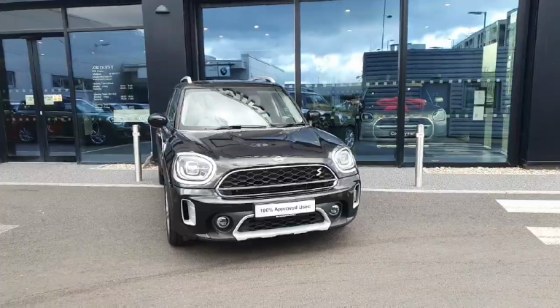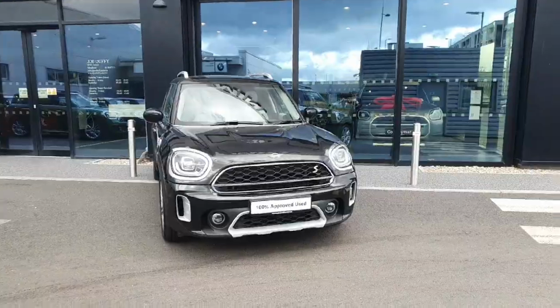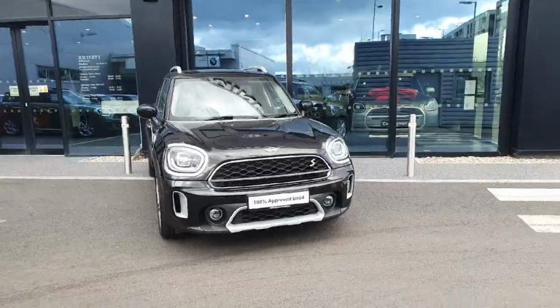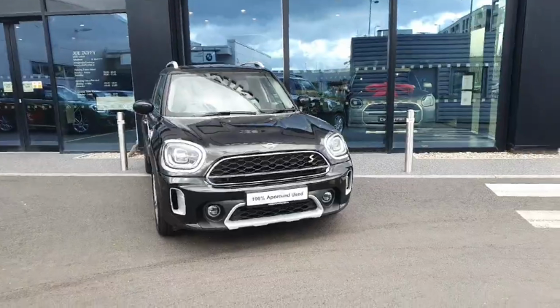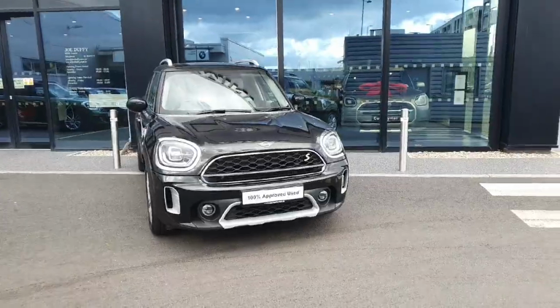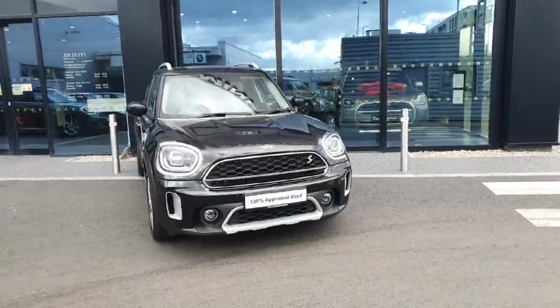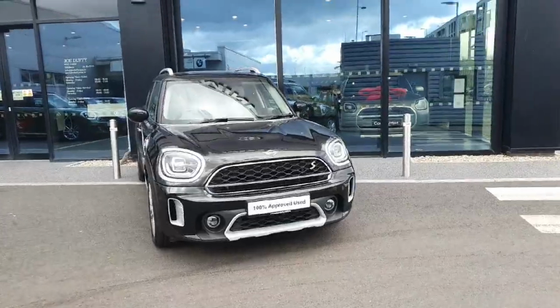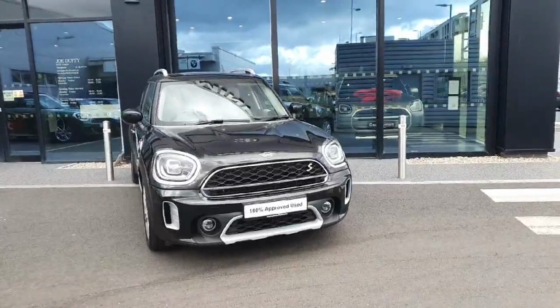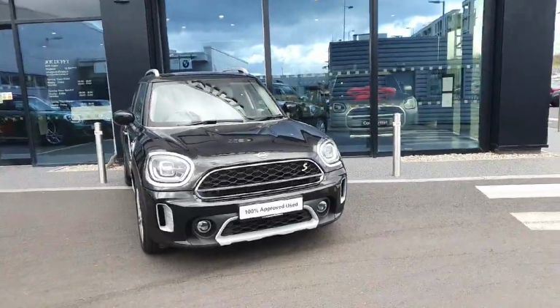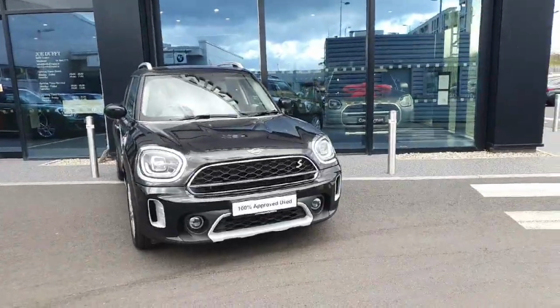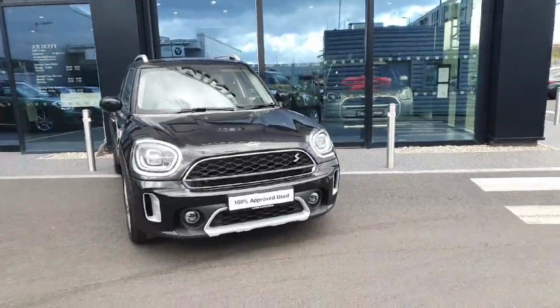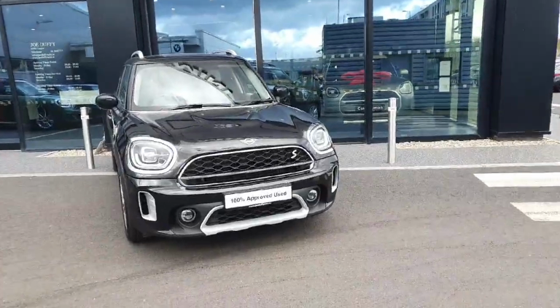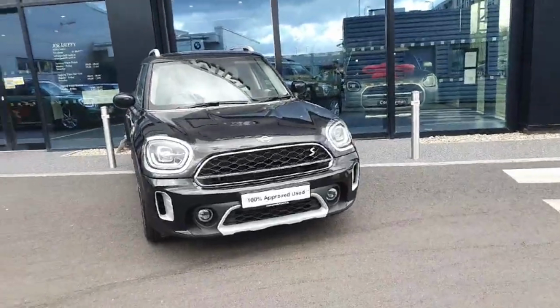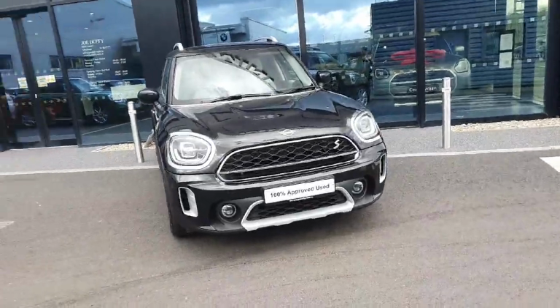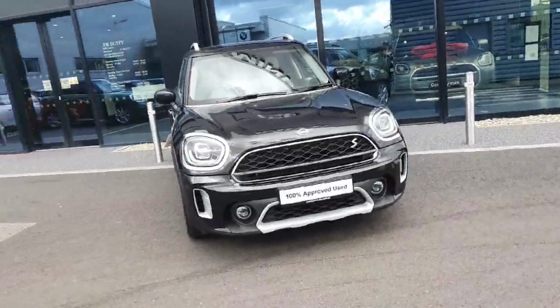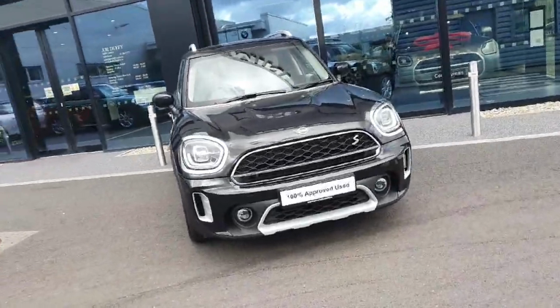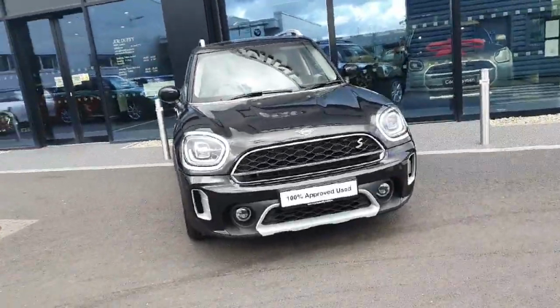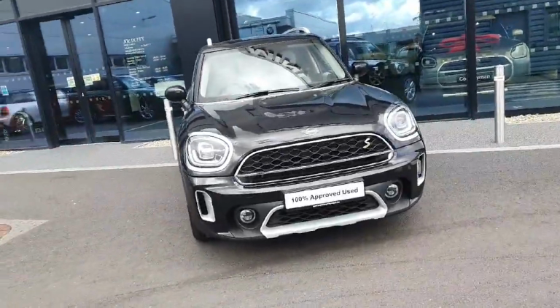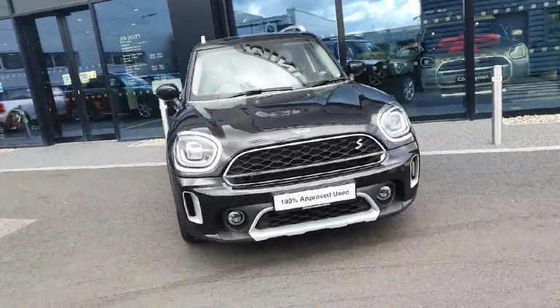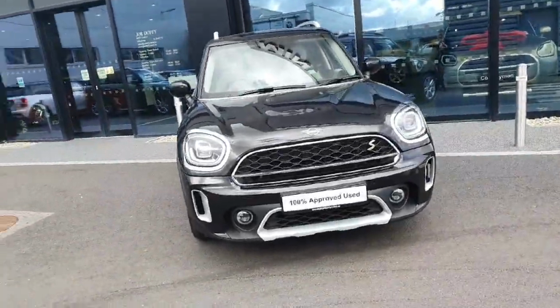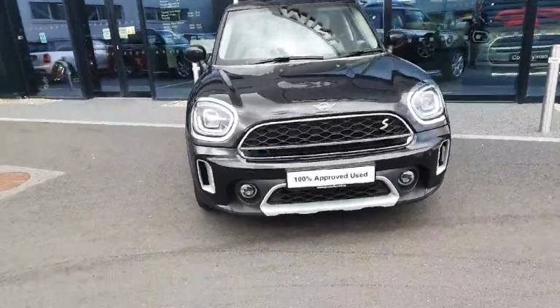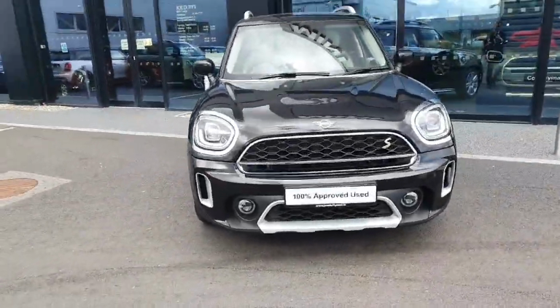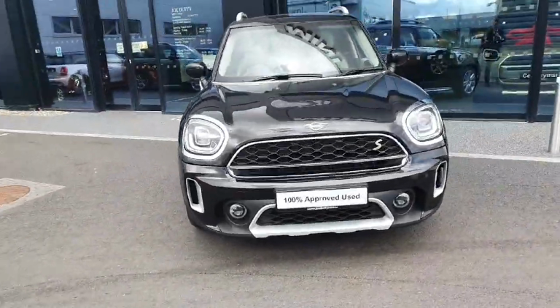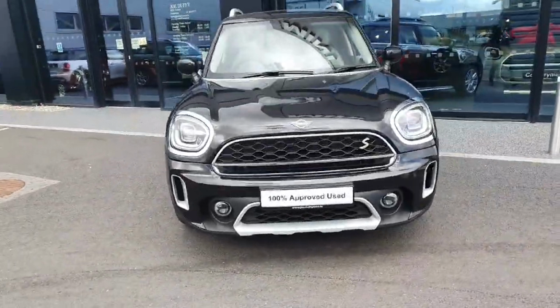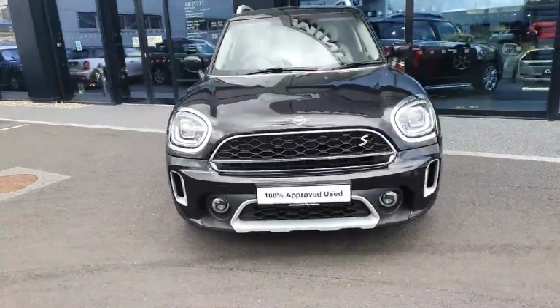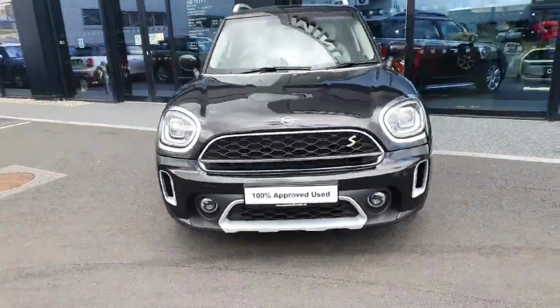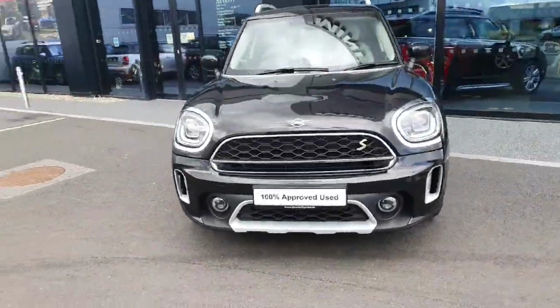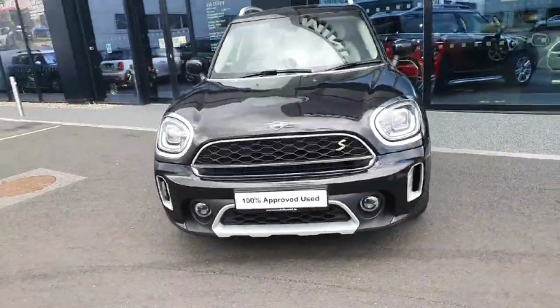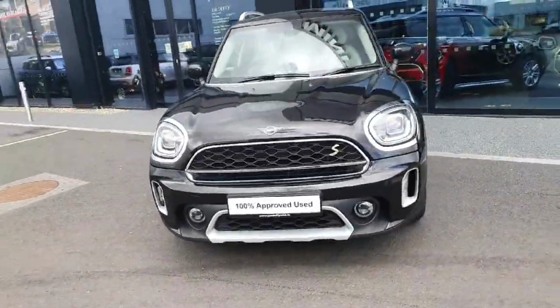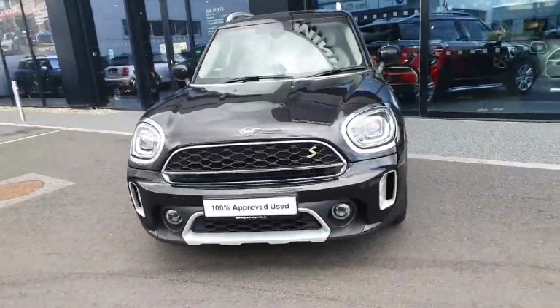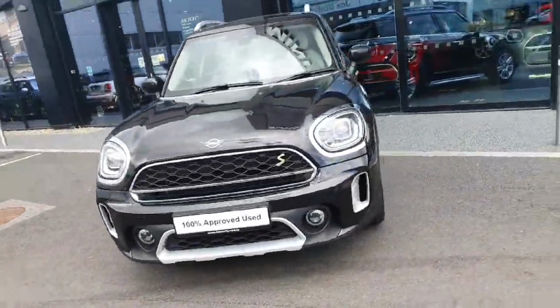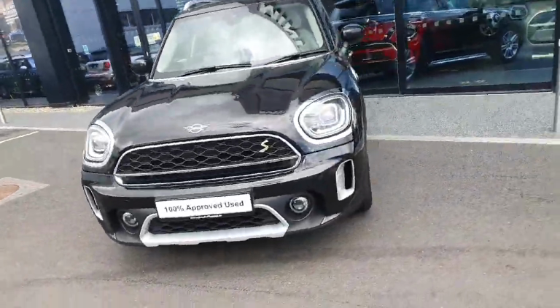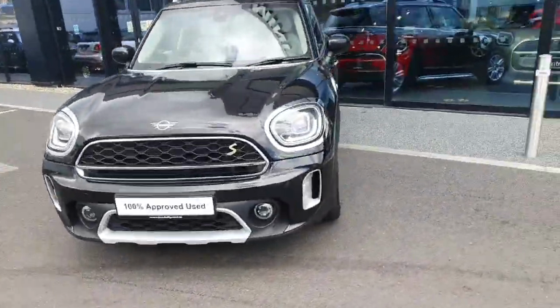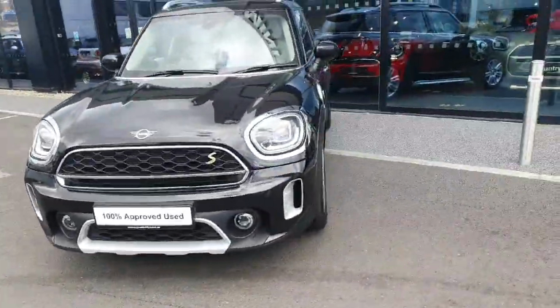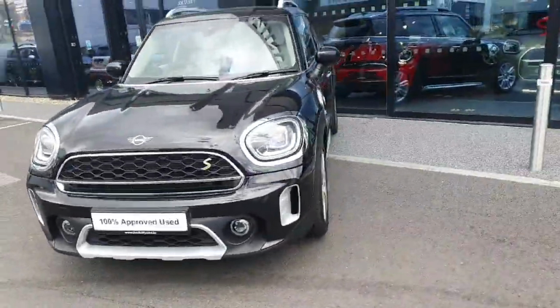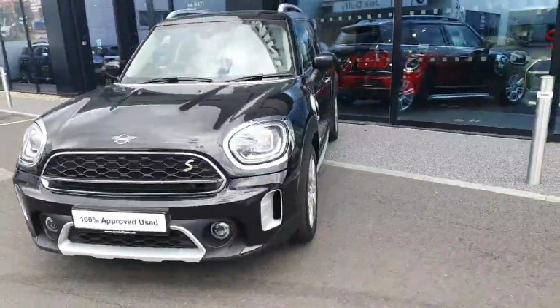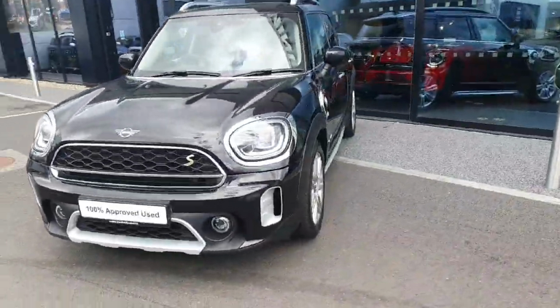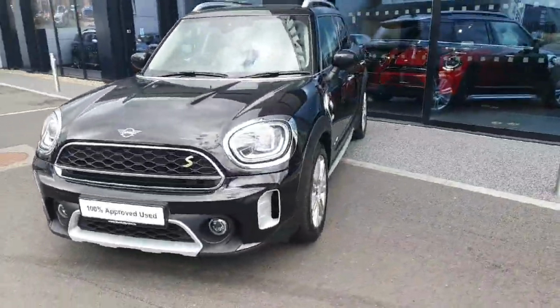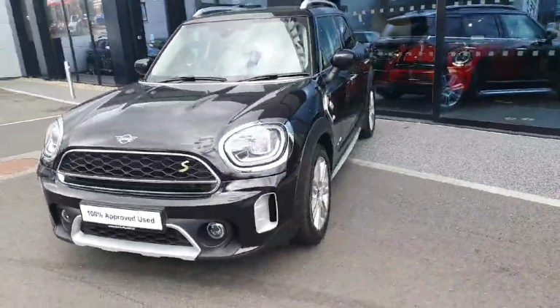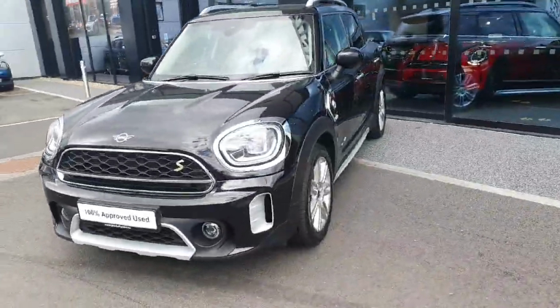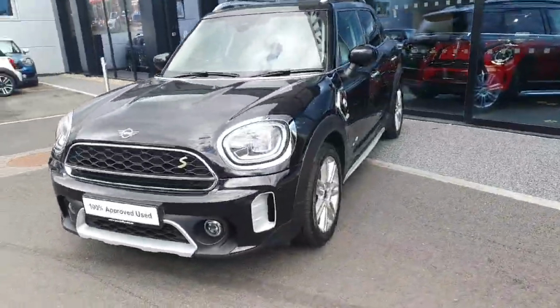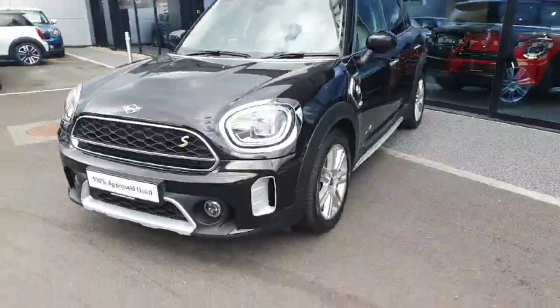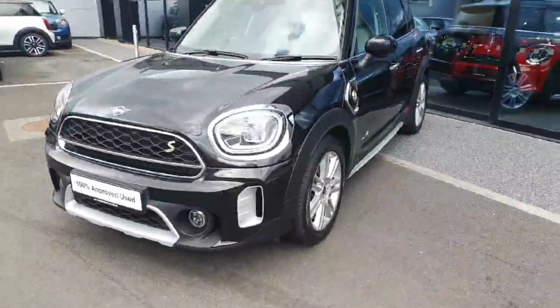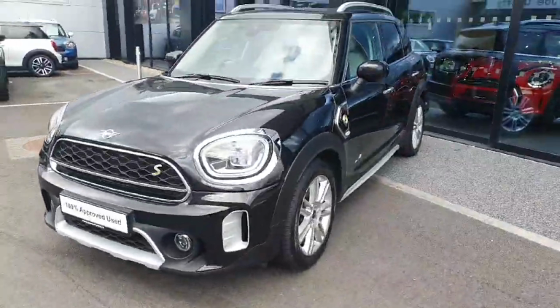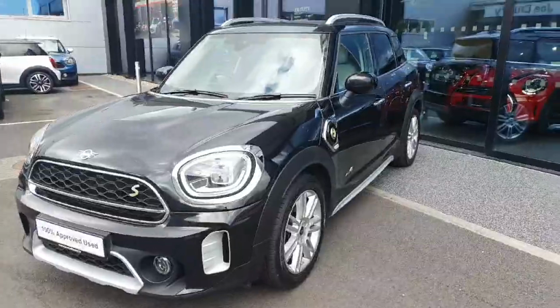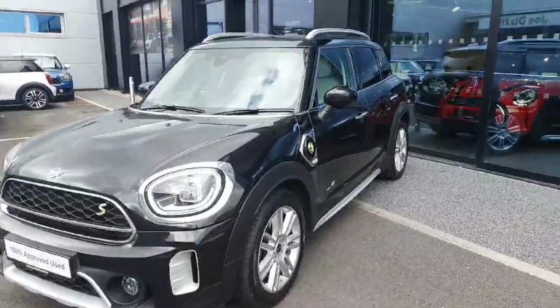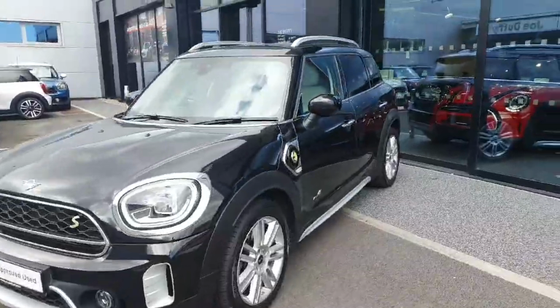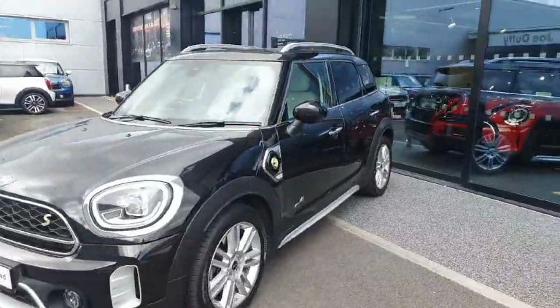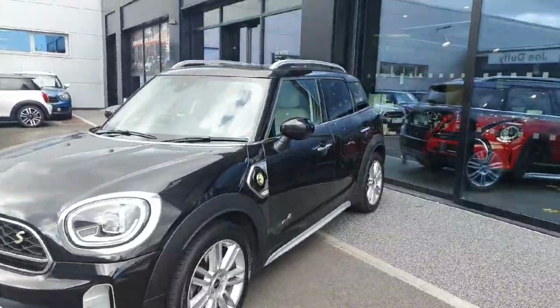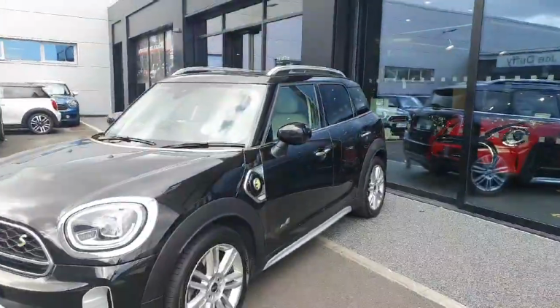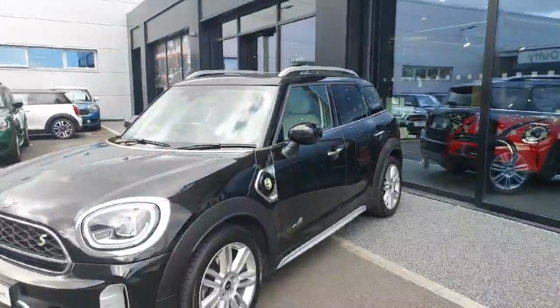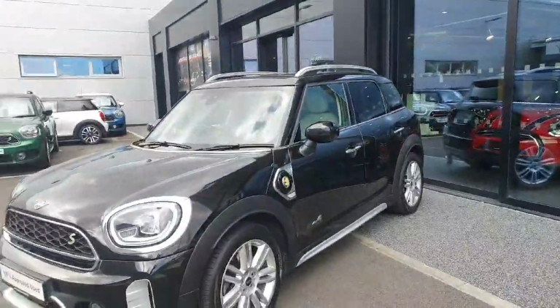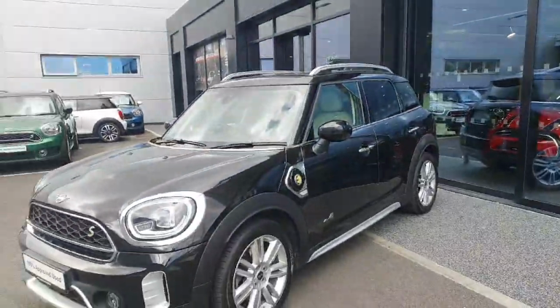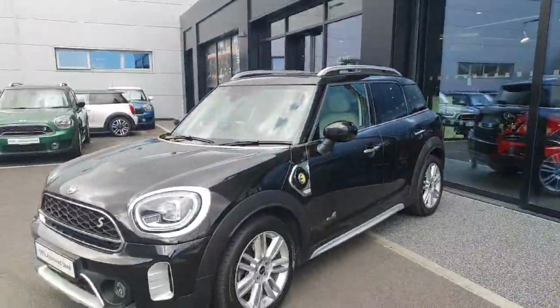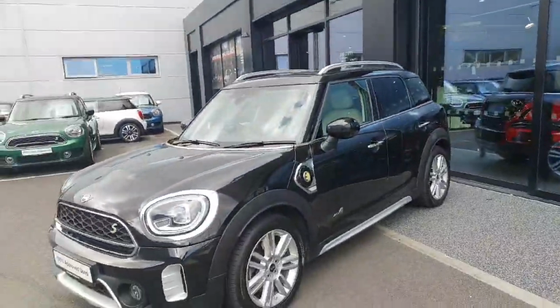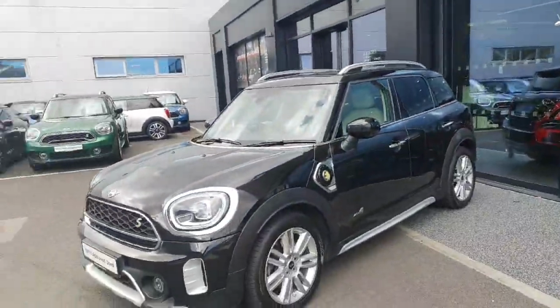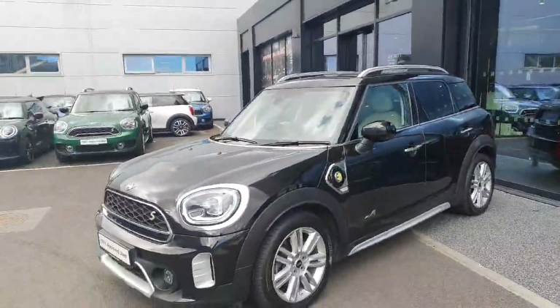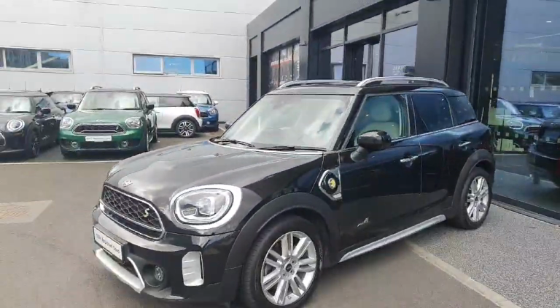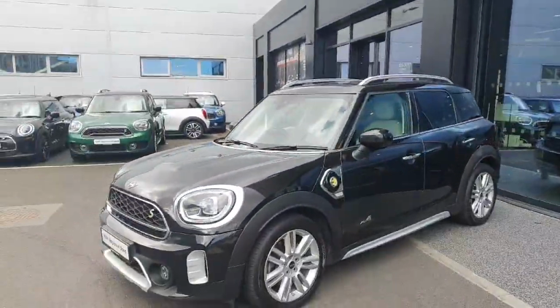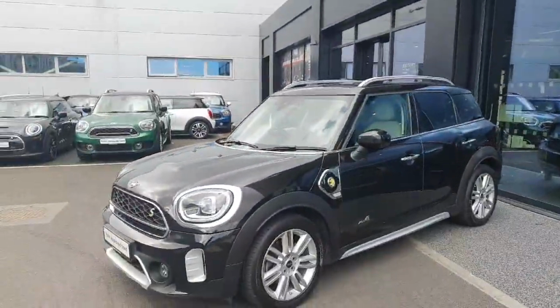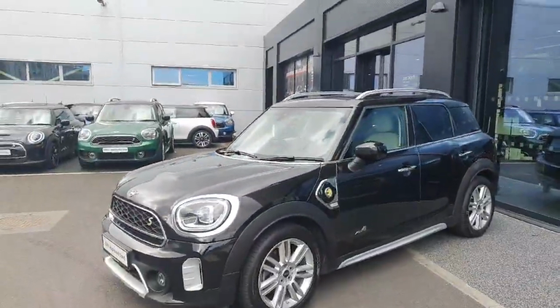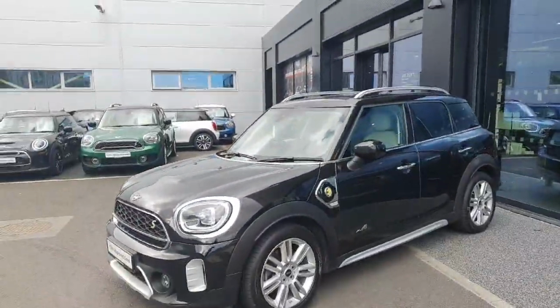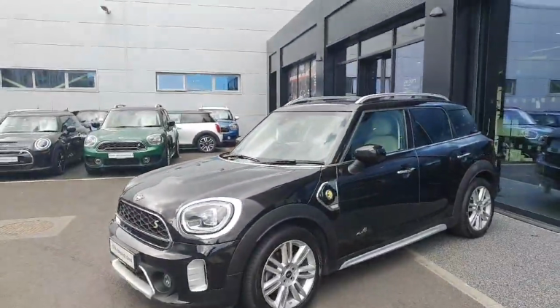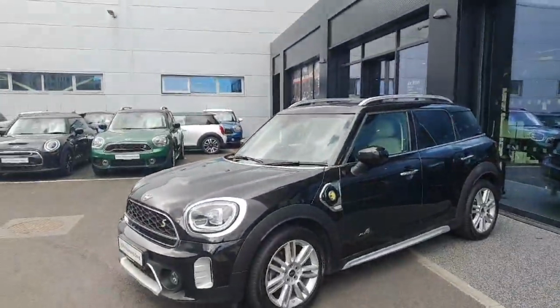Hi and welcome back to Joe Duffy Mini. My name is Ben and today I'm bringing you on a tour of this gorgeous Countryman plug-in hybrid.